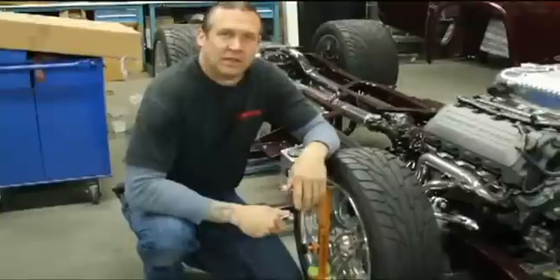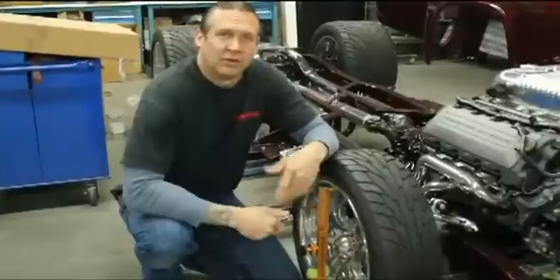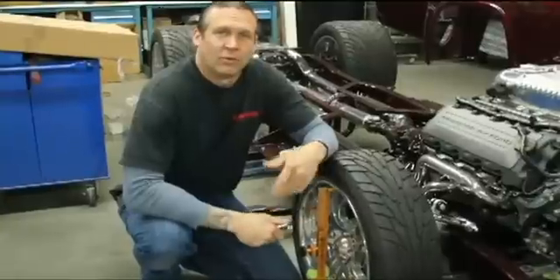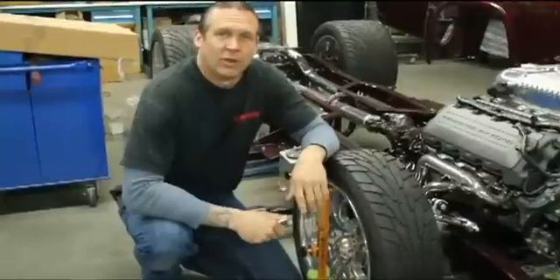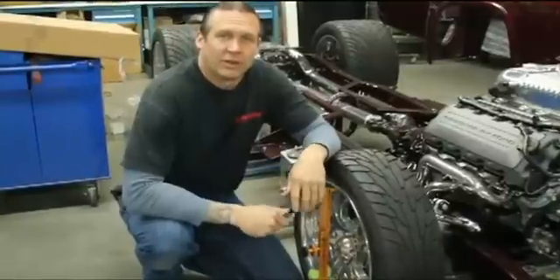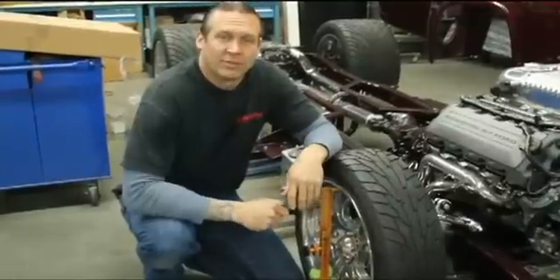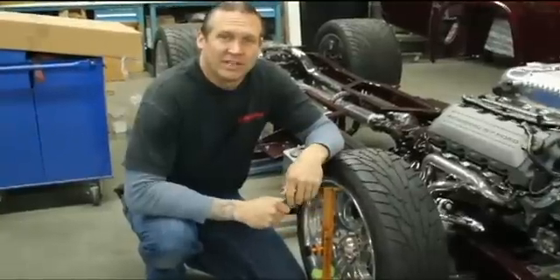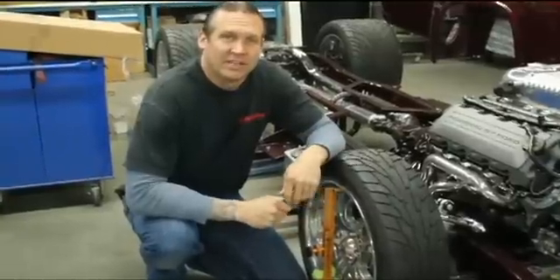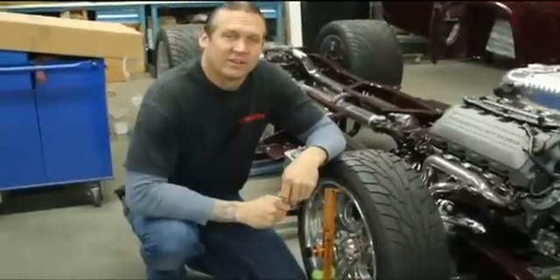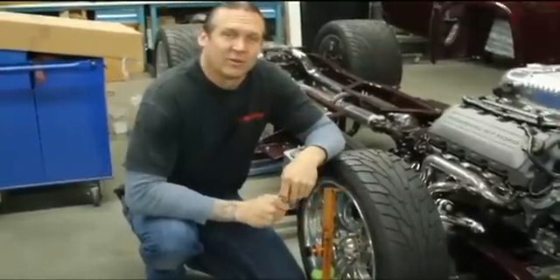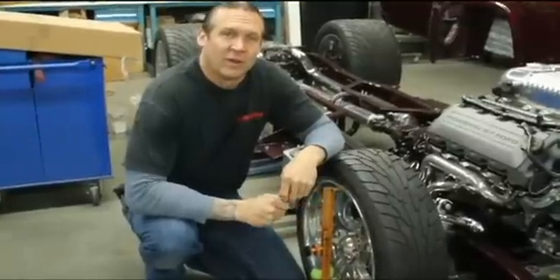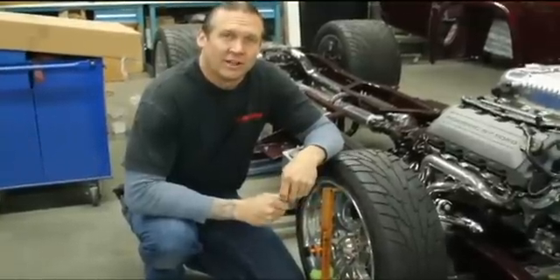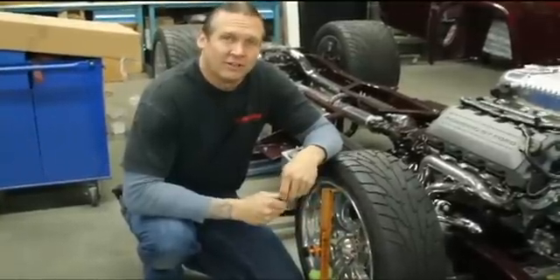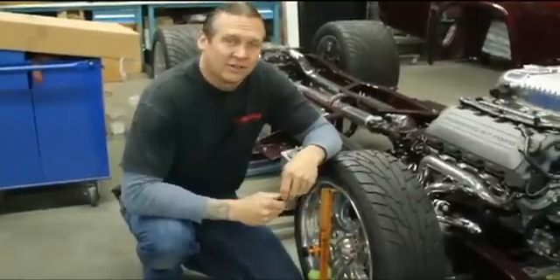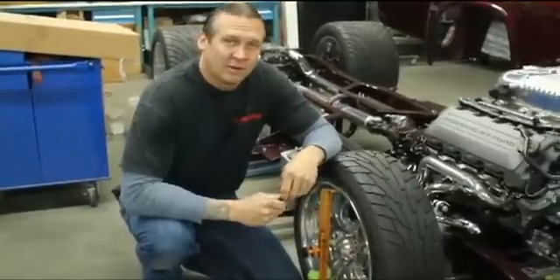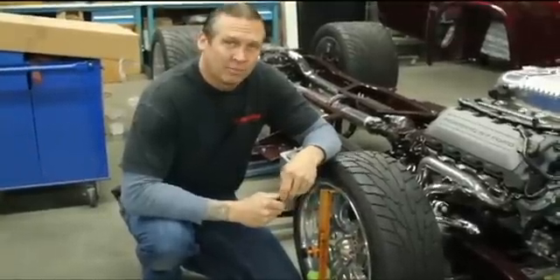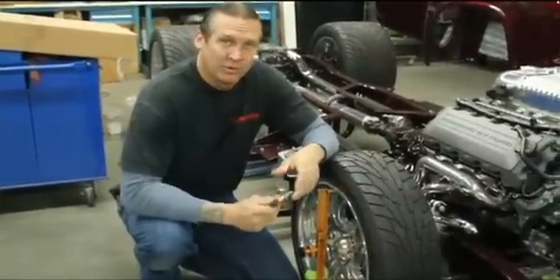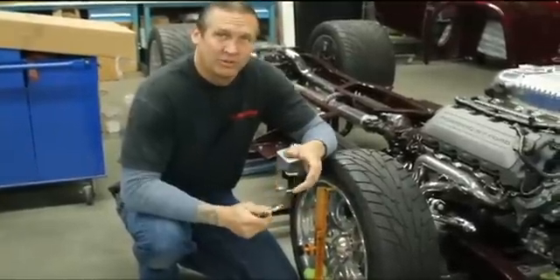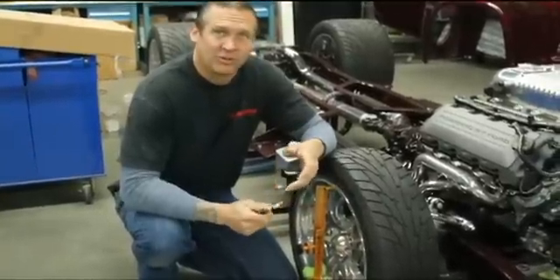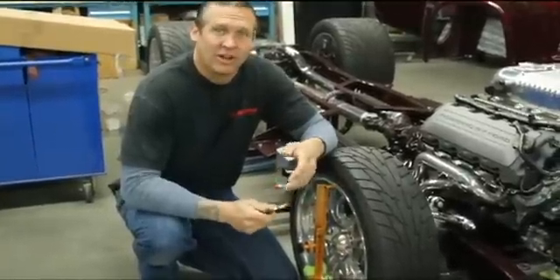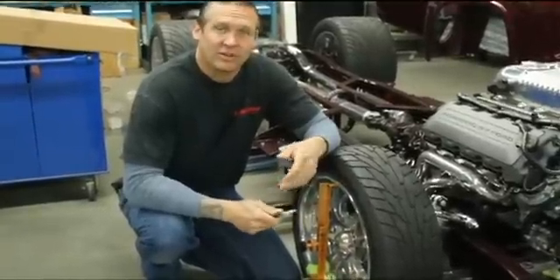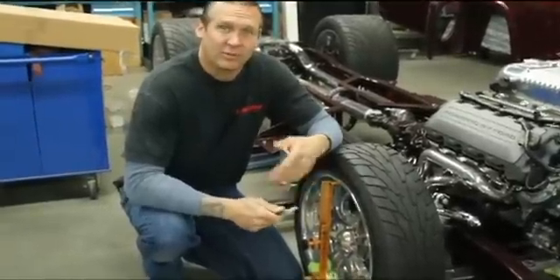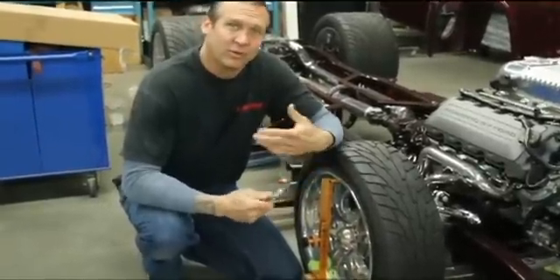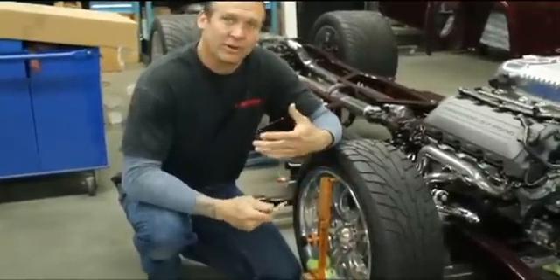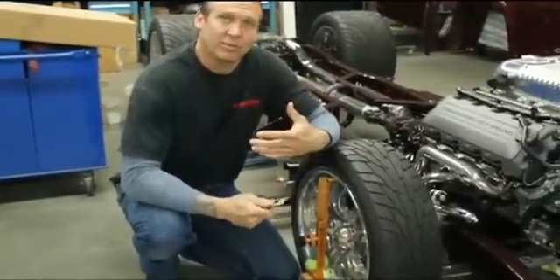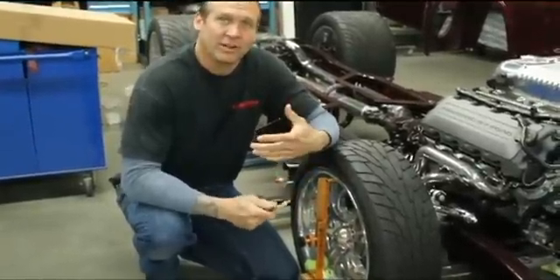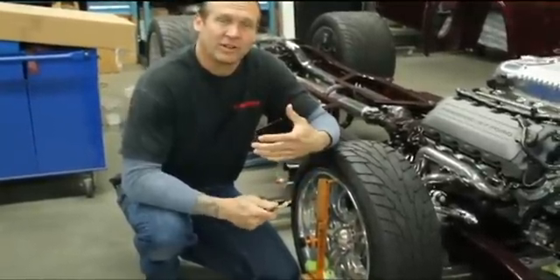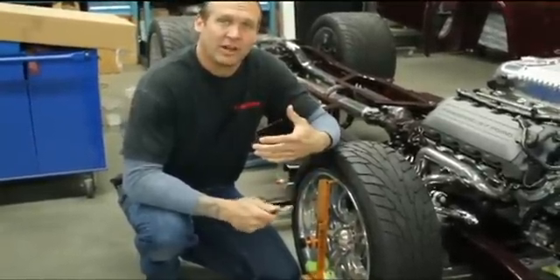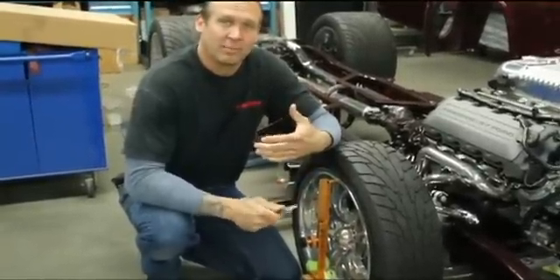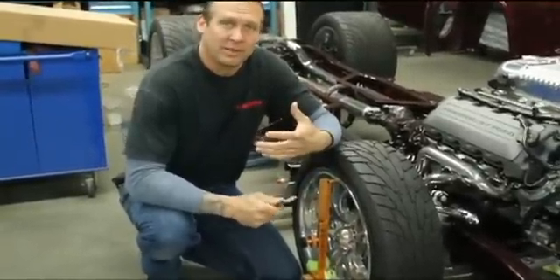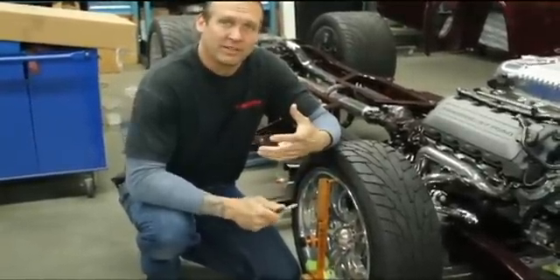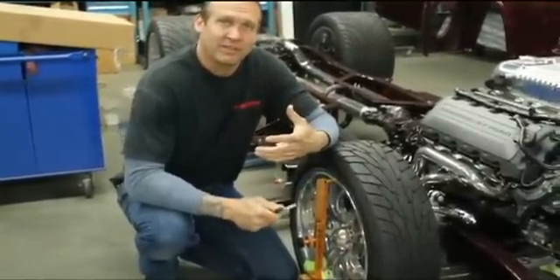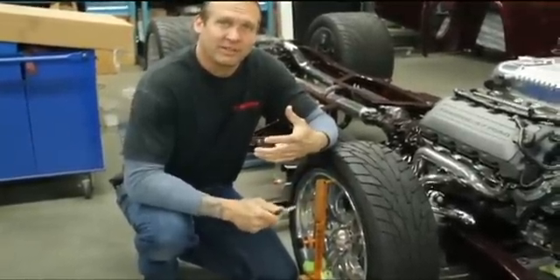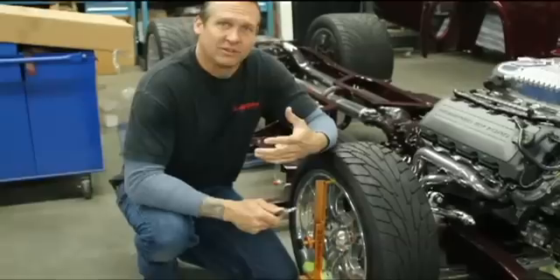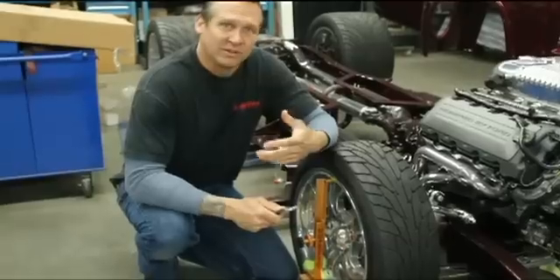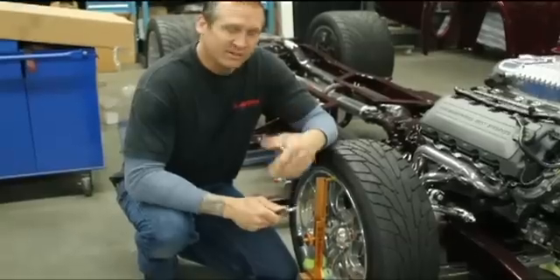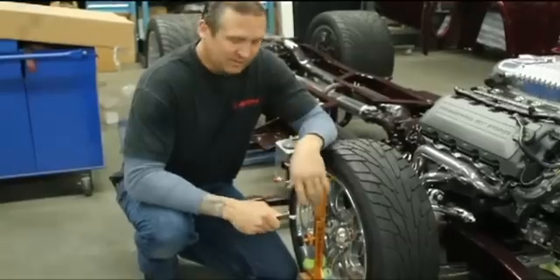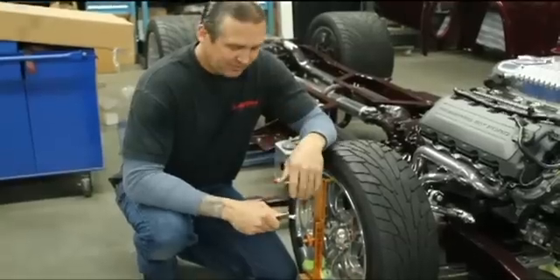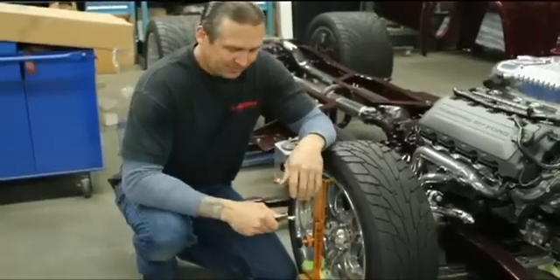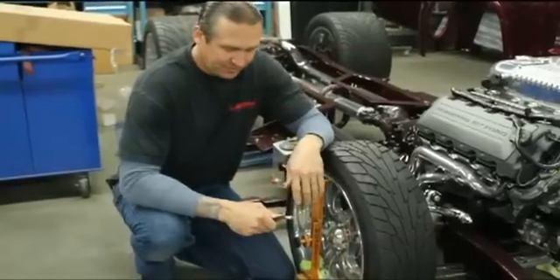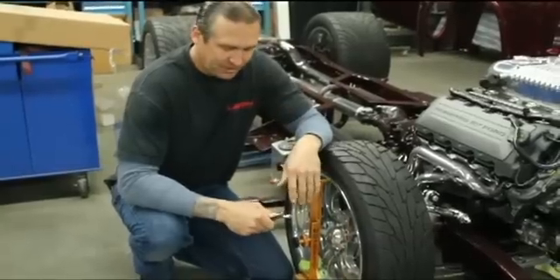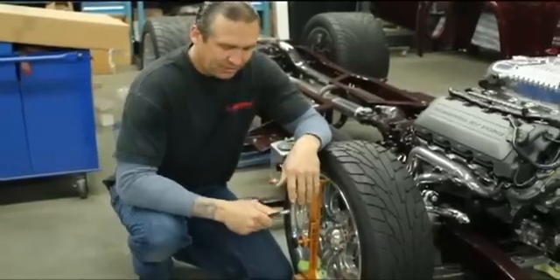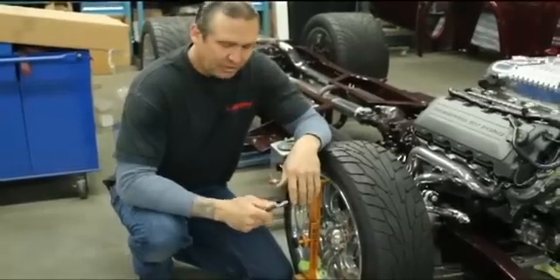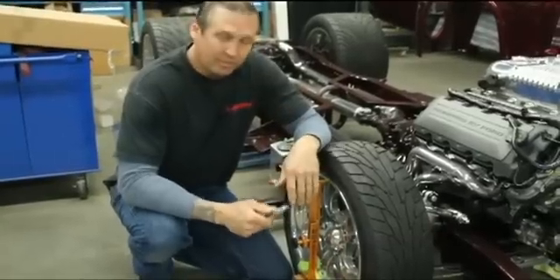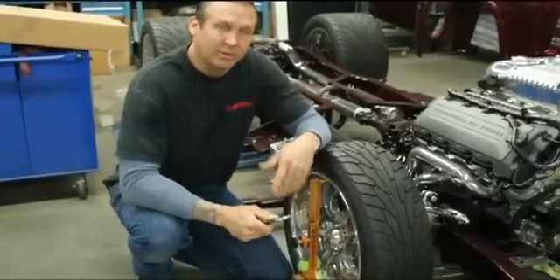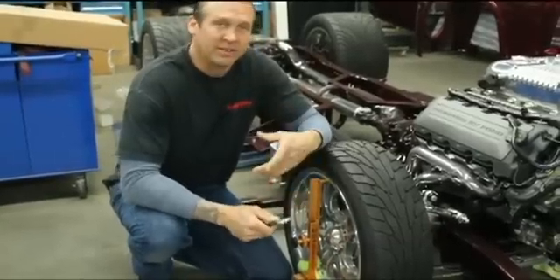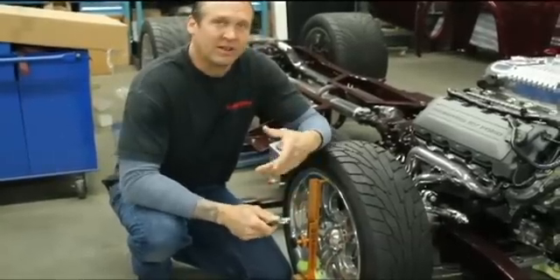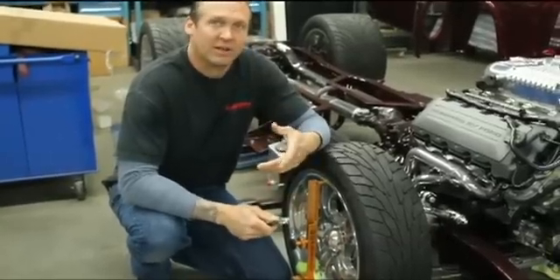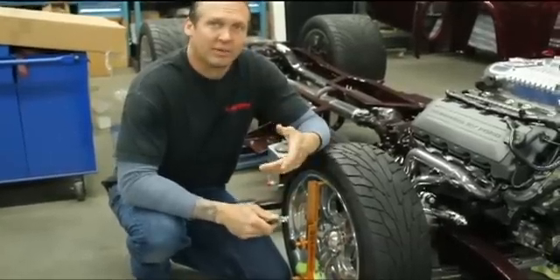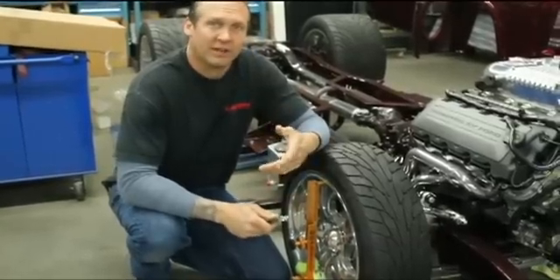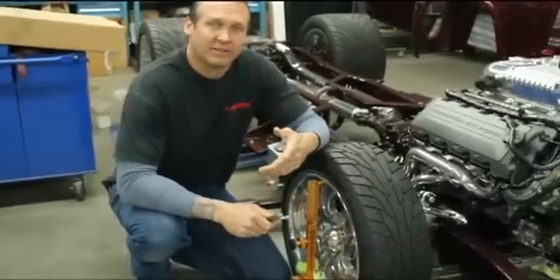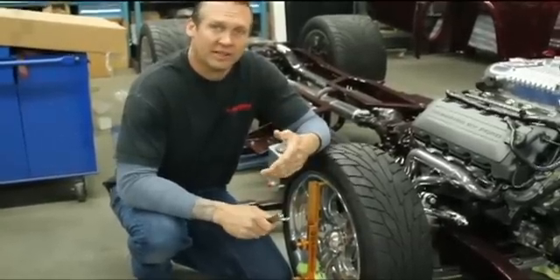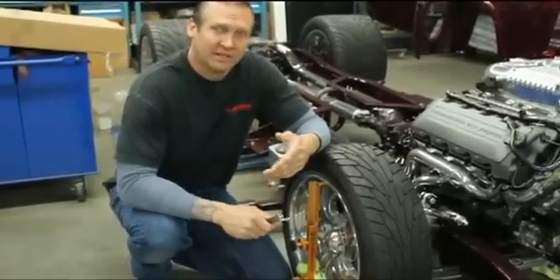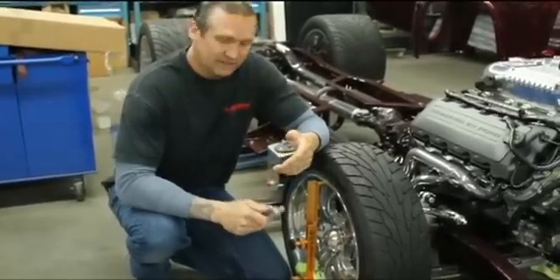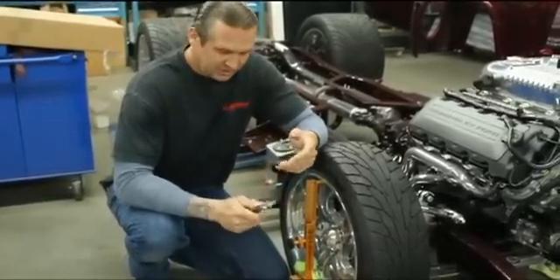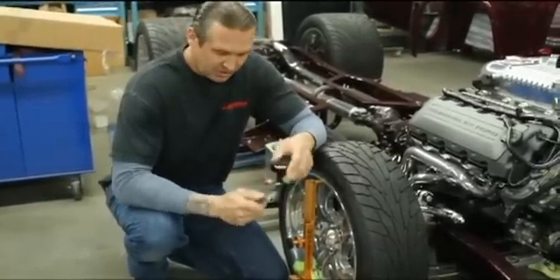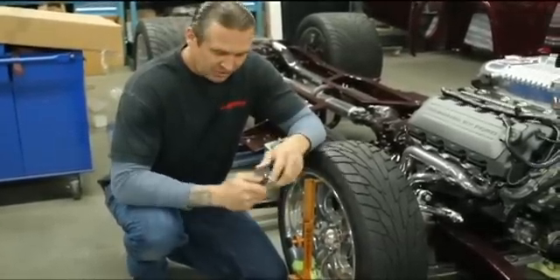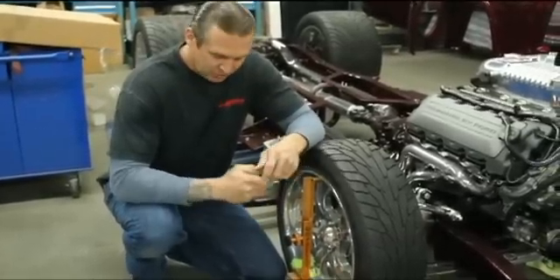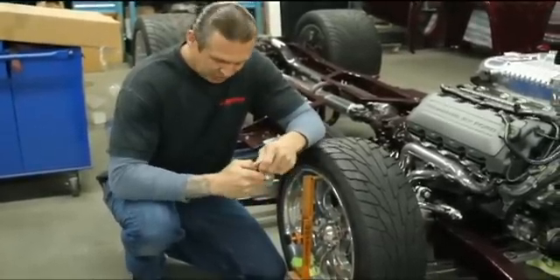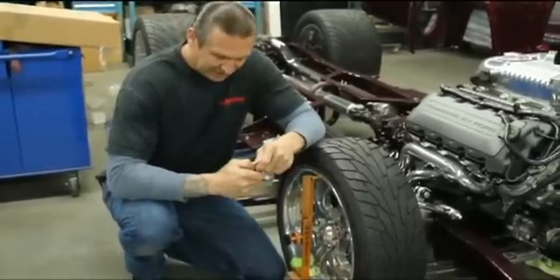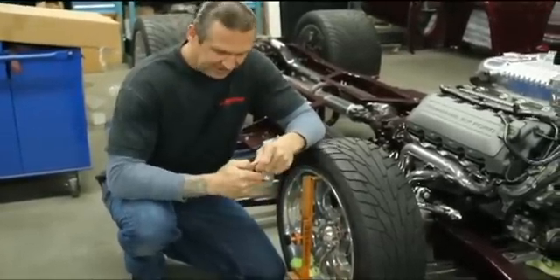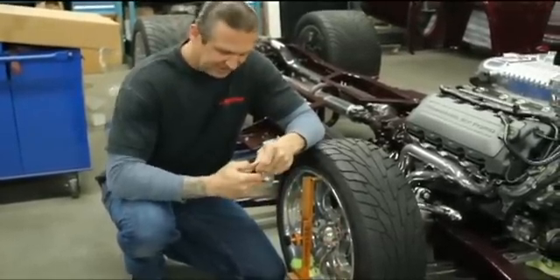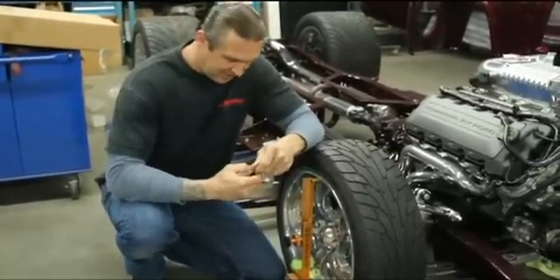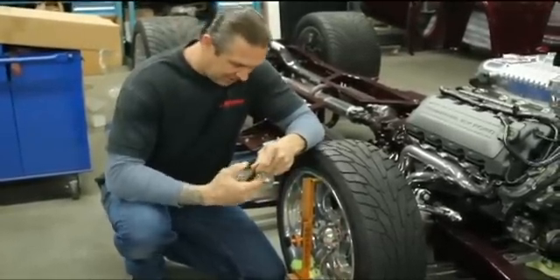Hello and welcome to In The Garage. I'm Bodie Shroud and we're here at my shop, B.S. Industries. What I'm going to be talking about today is our new EZ-Line.